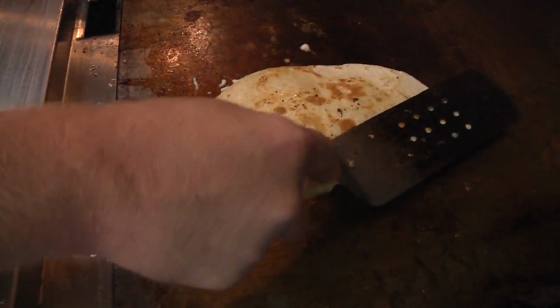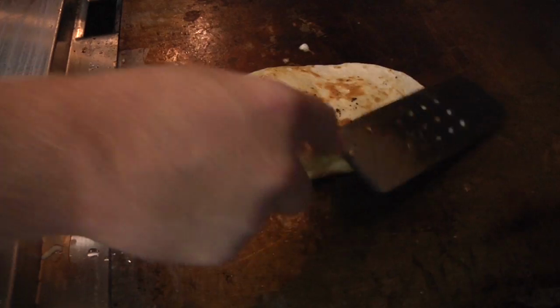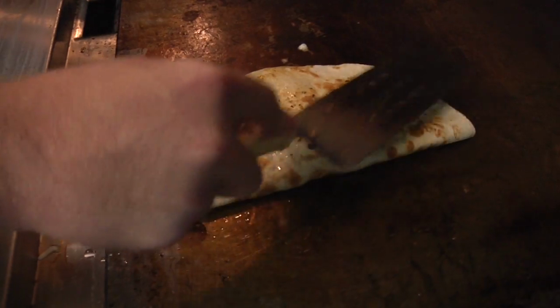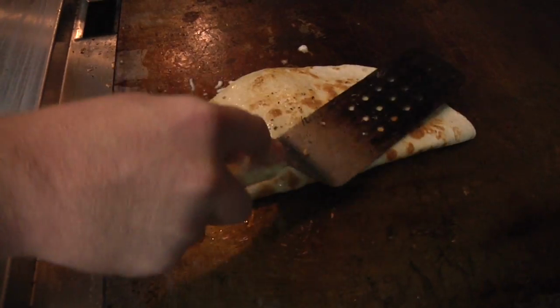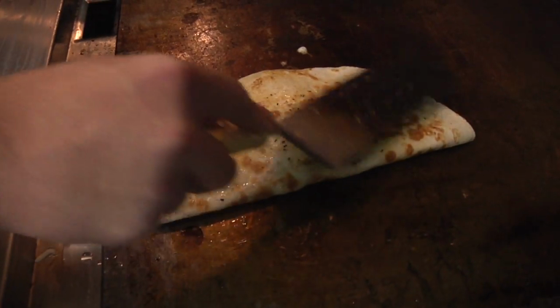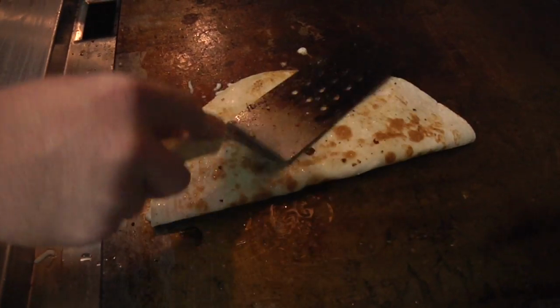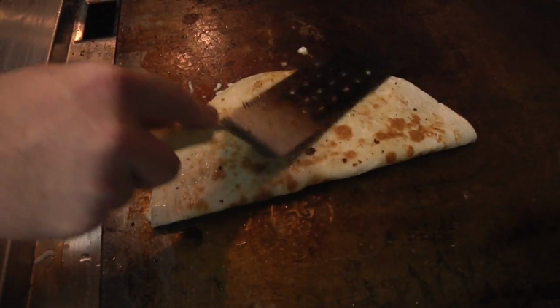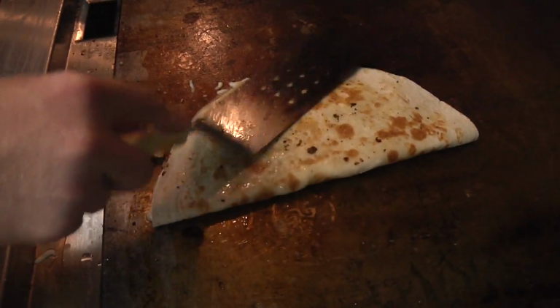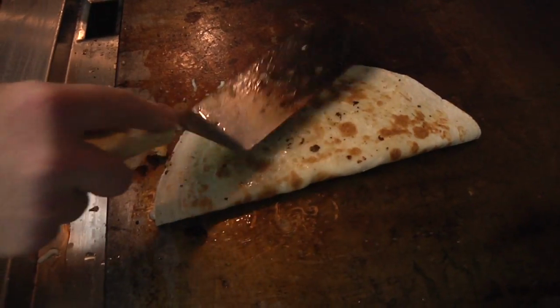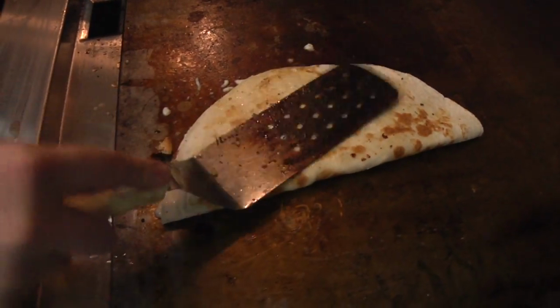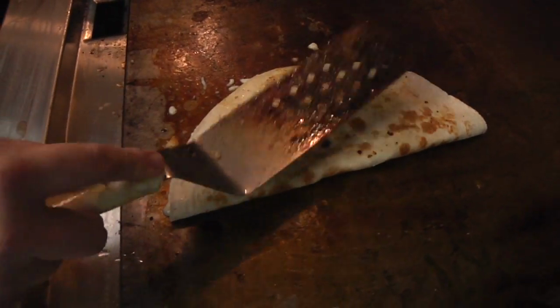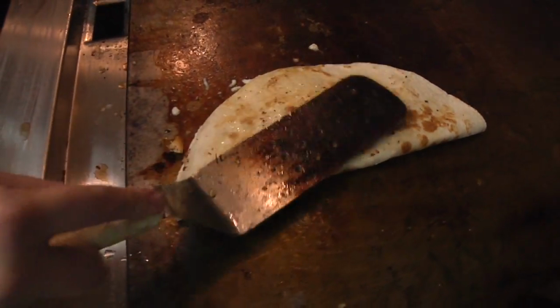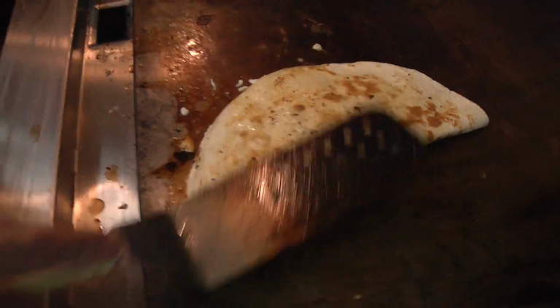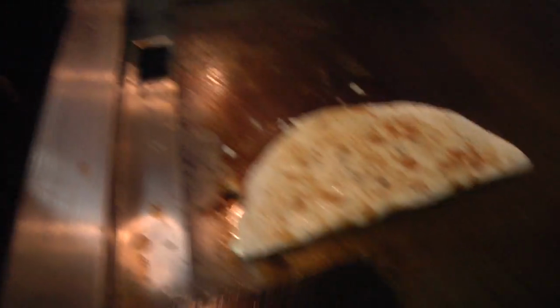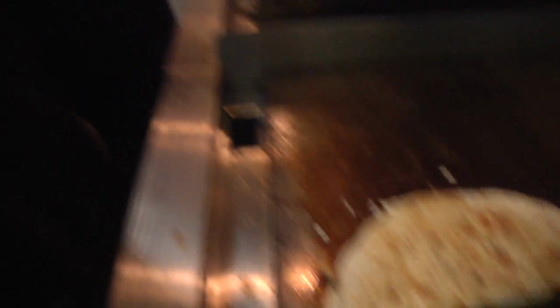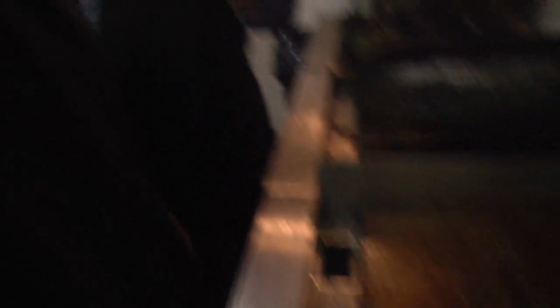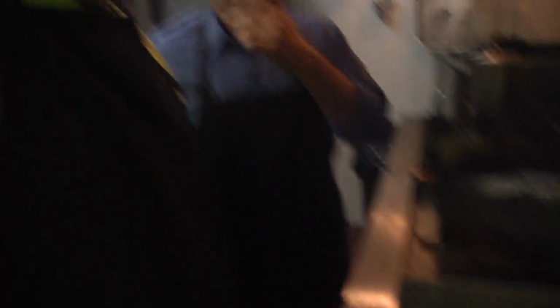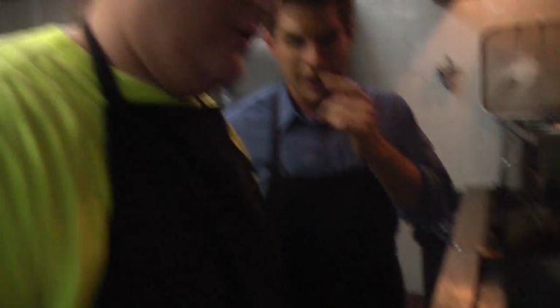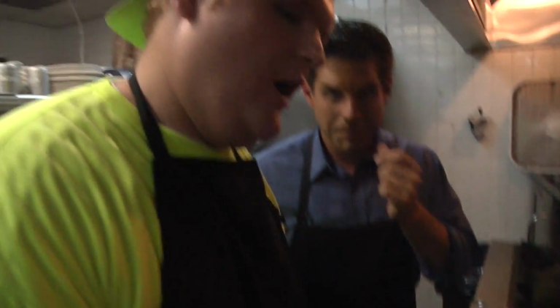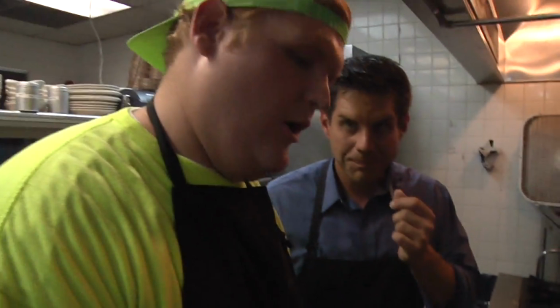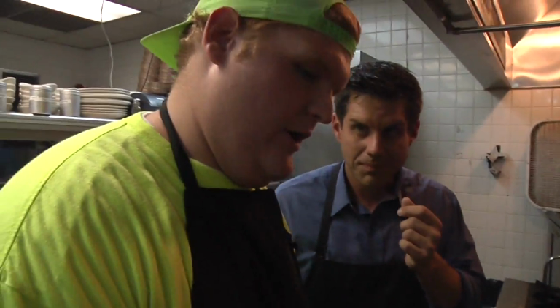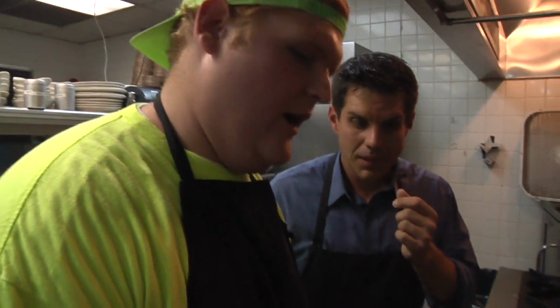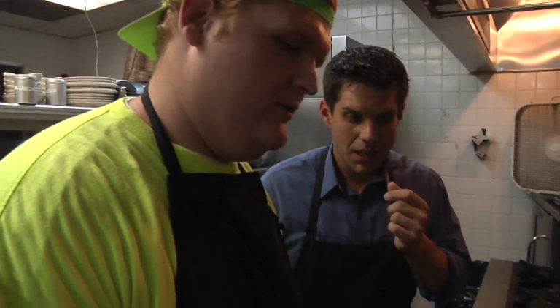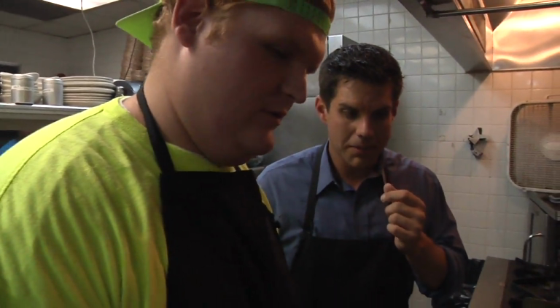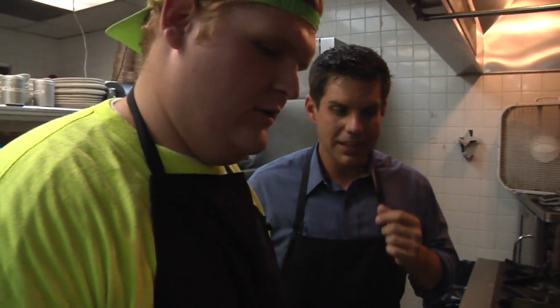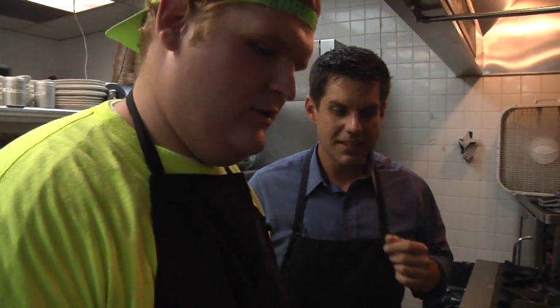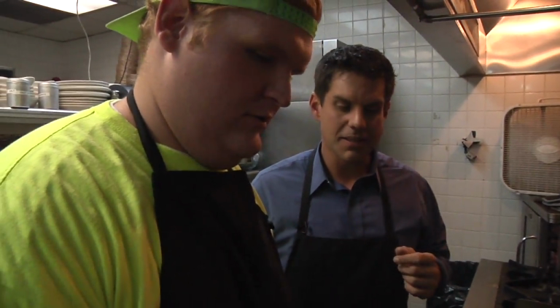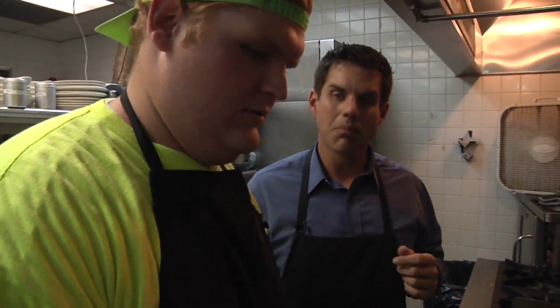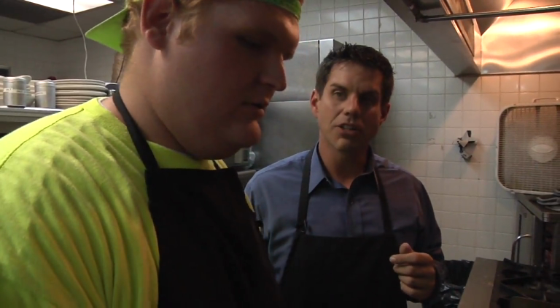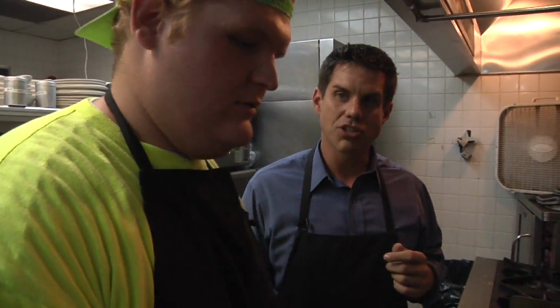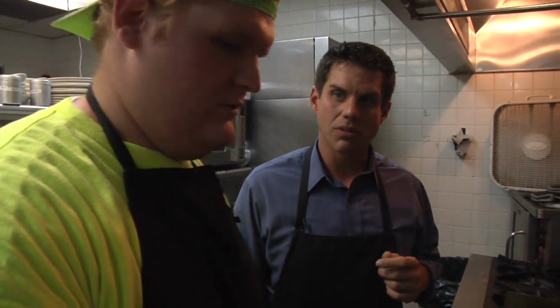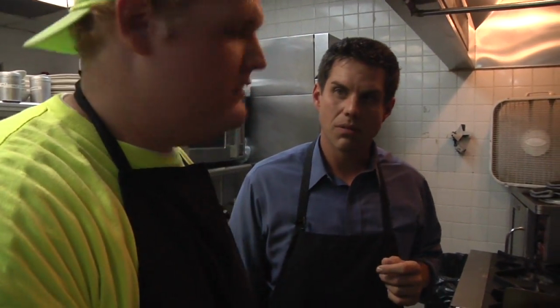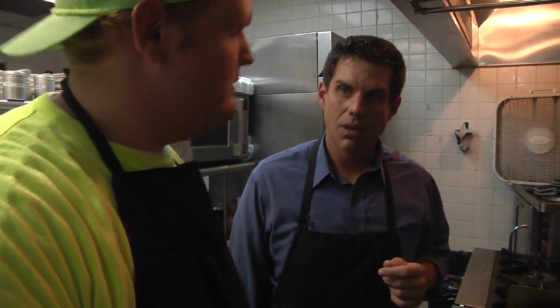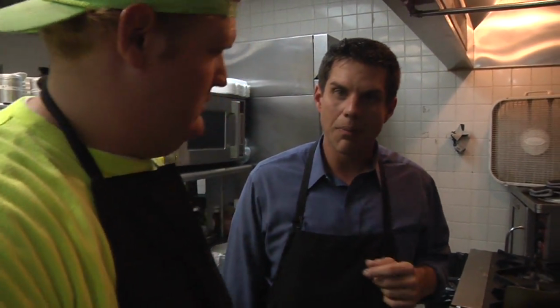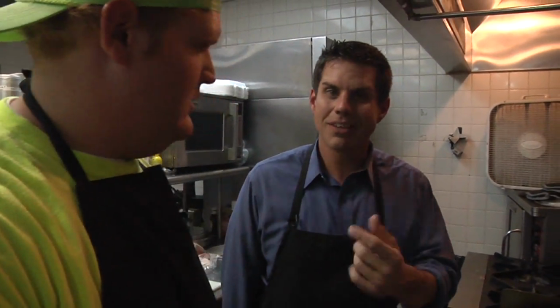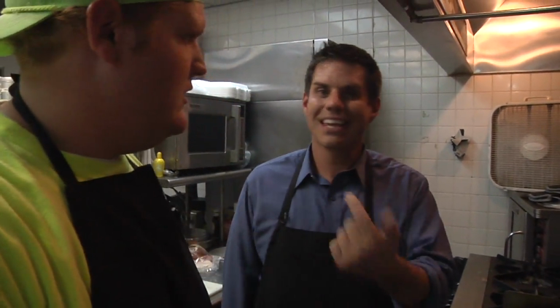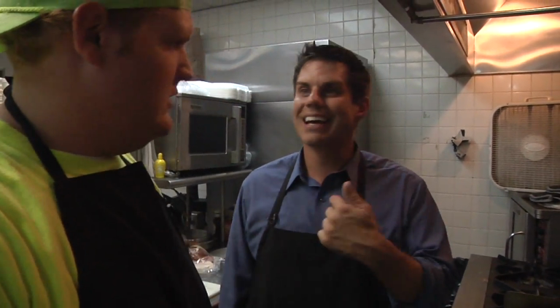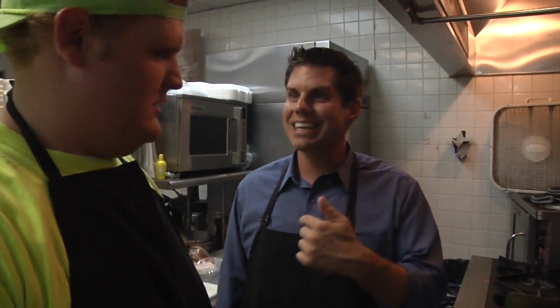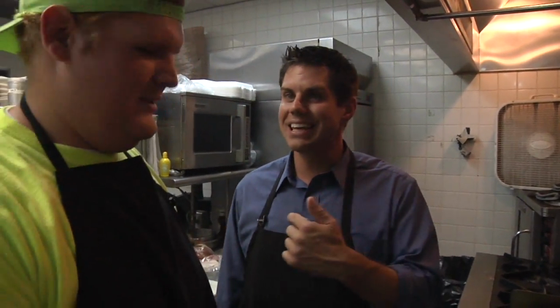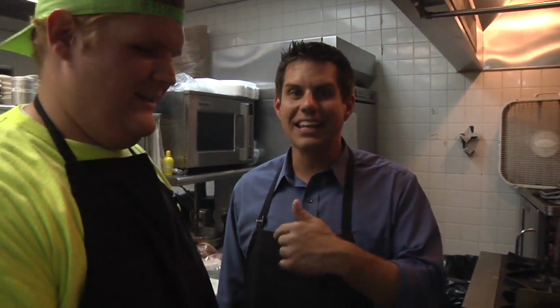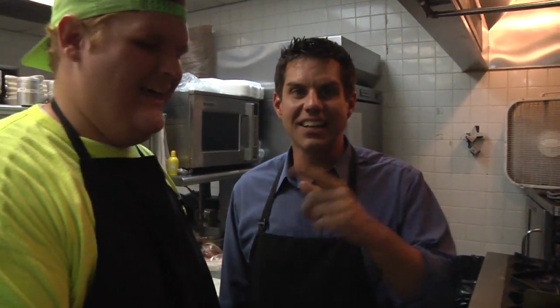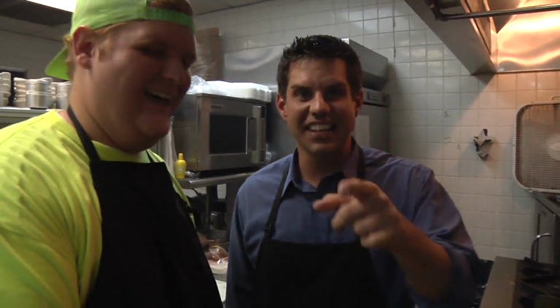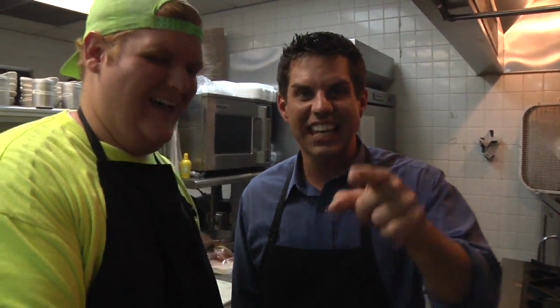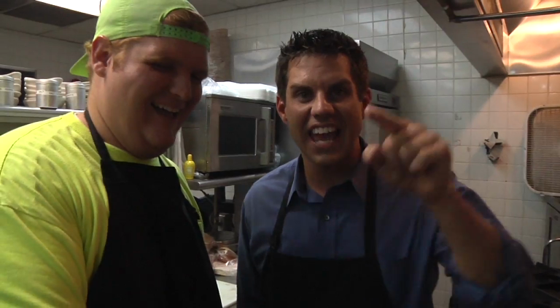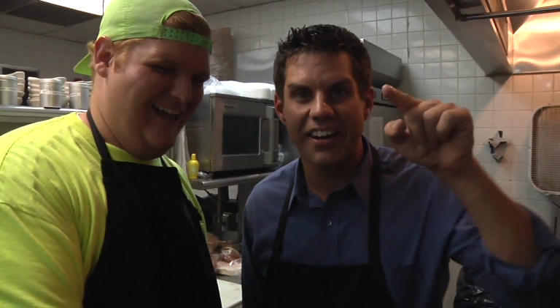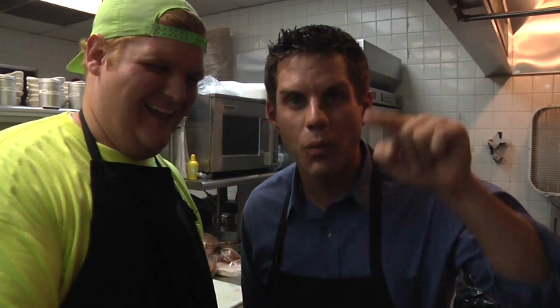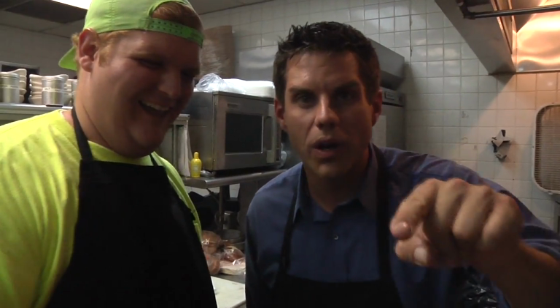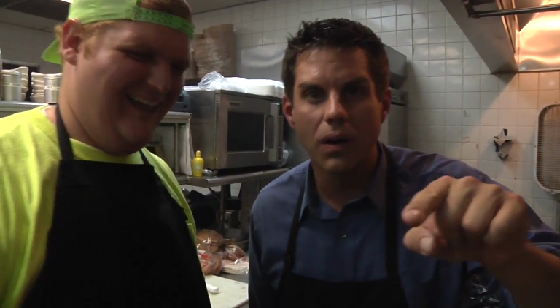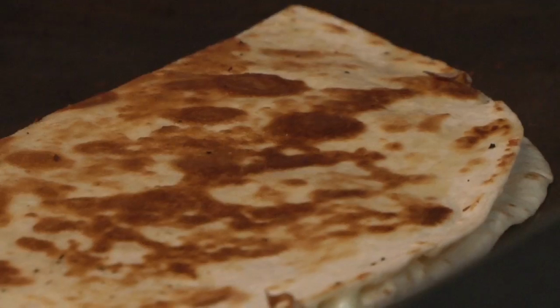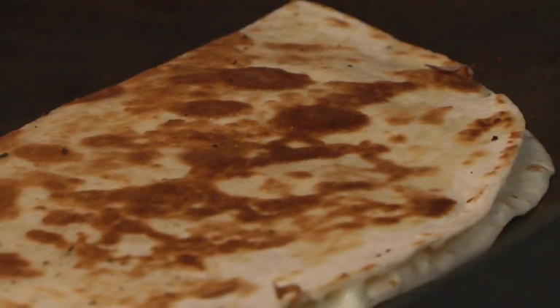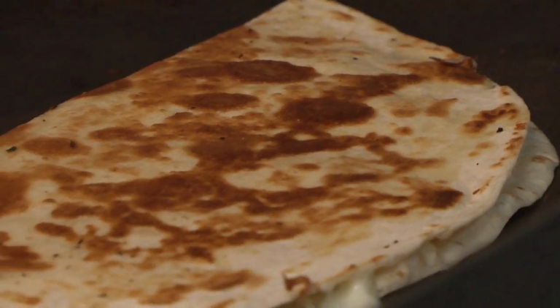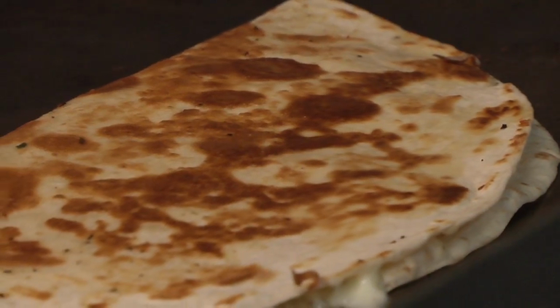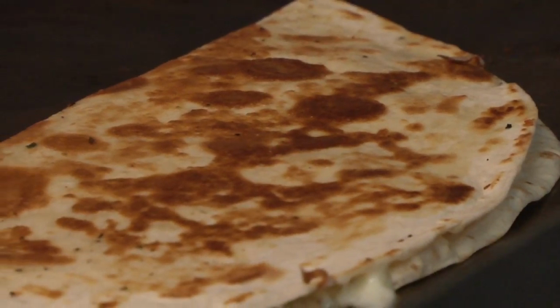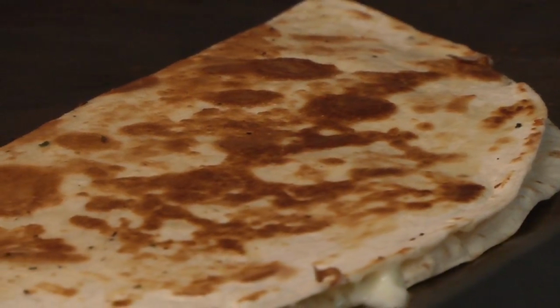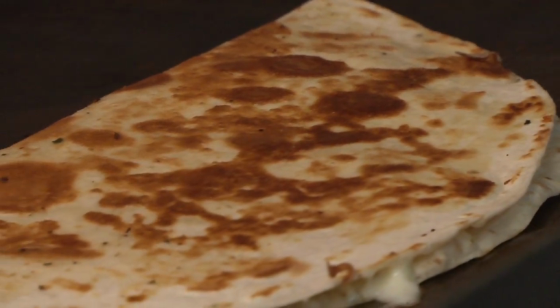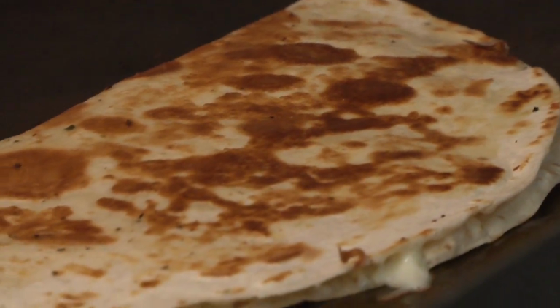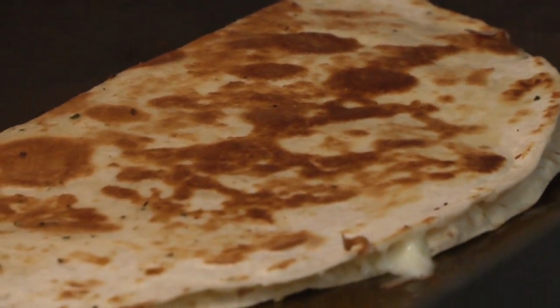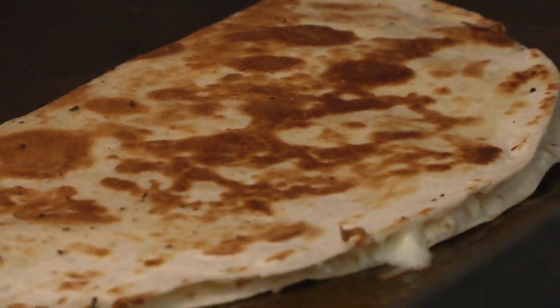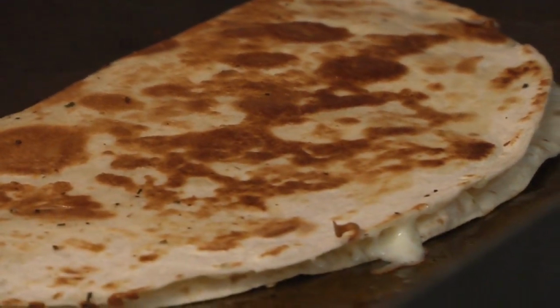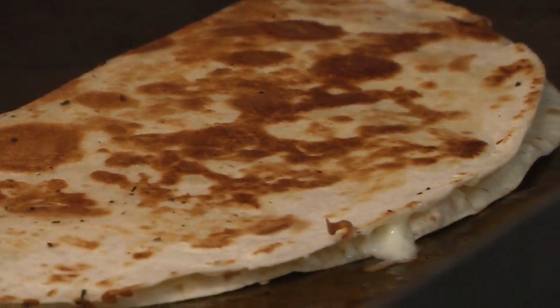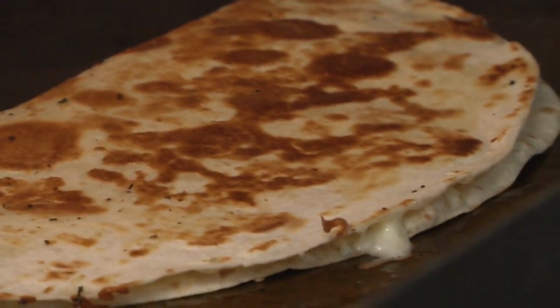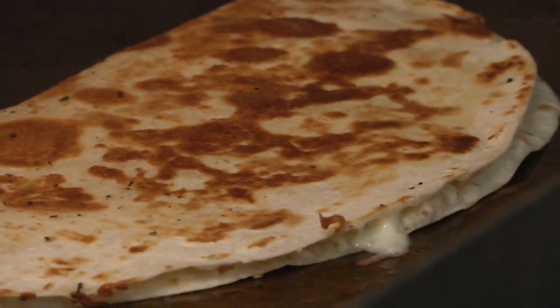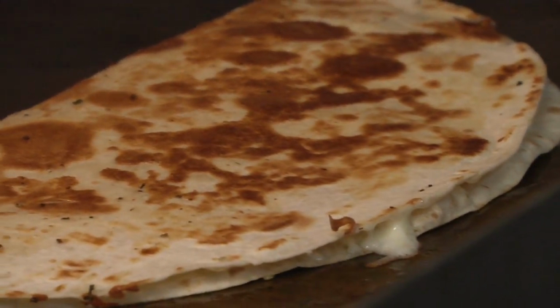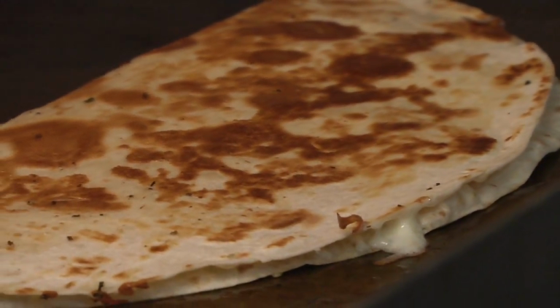That's a humongous quesadilla plate. You realize that, right? I mean, that's a monster. I'm not saying I can't eat it, because I can and I will. And you probably can too, but that's big.